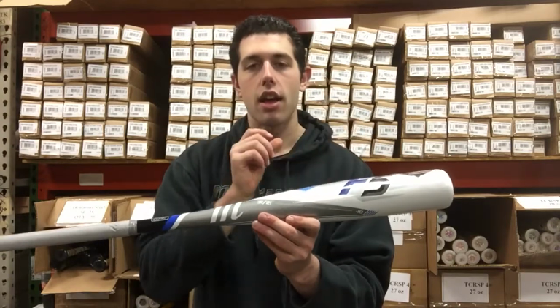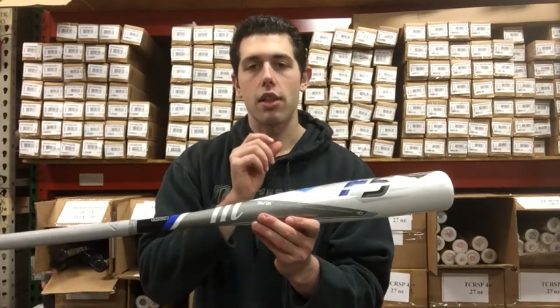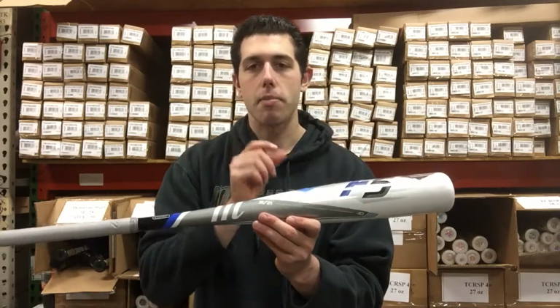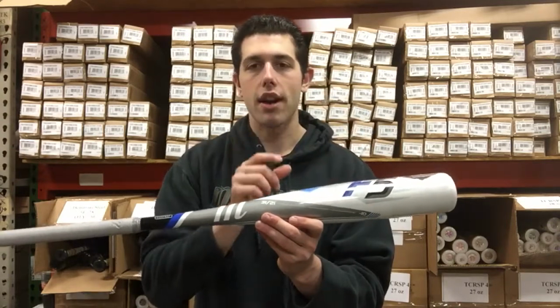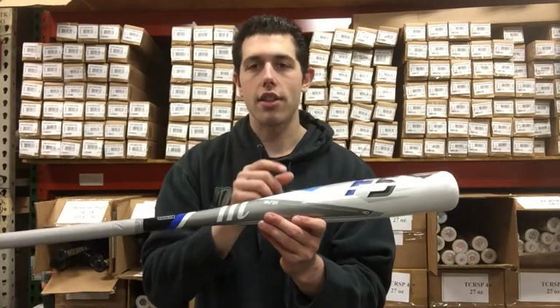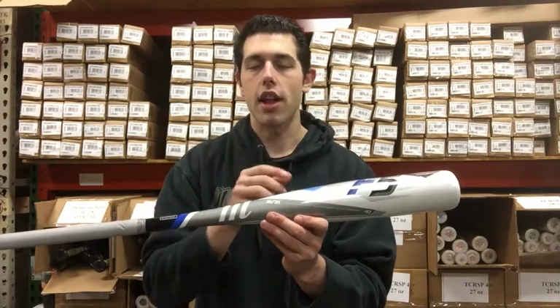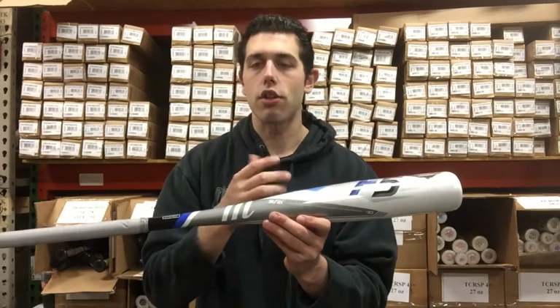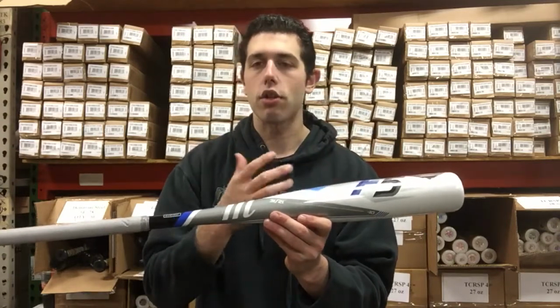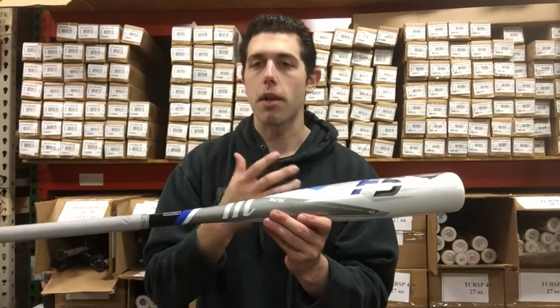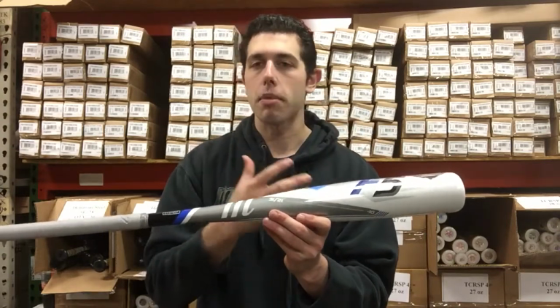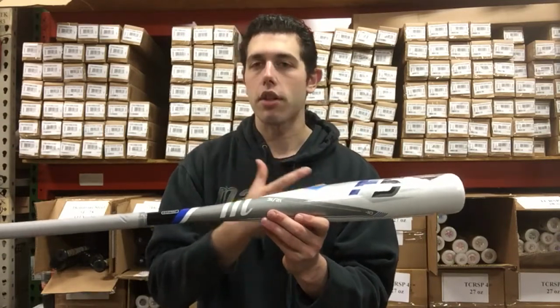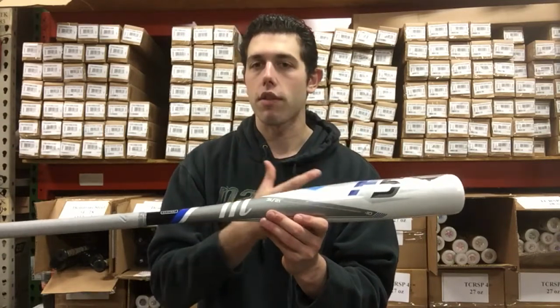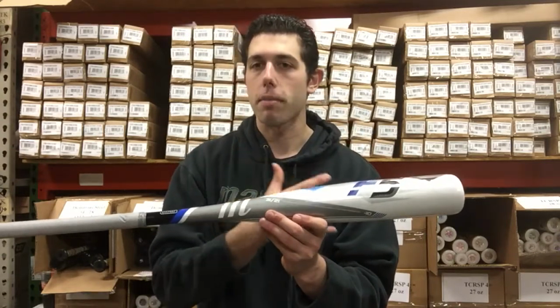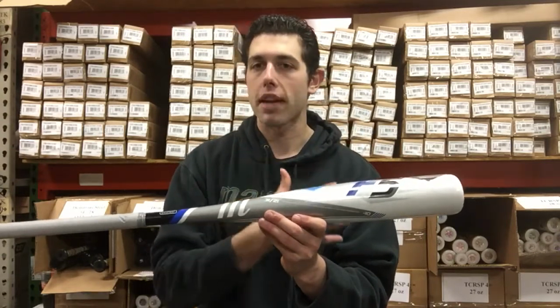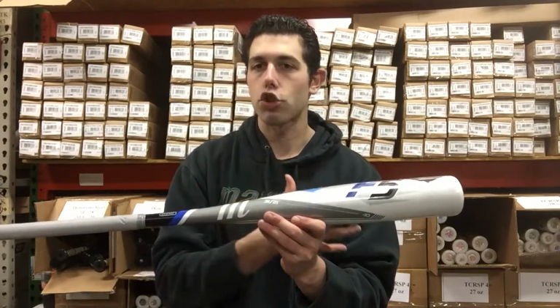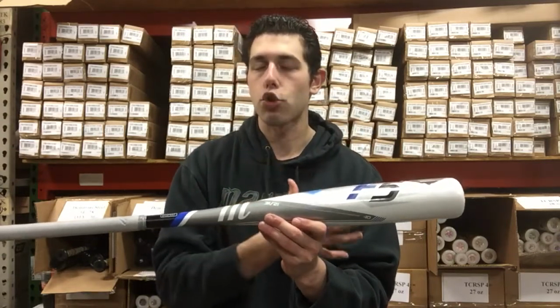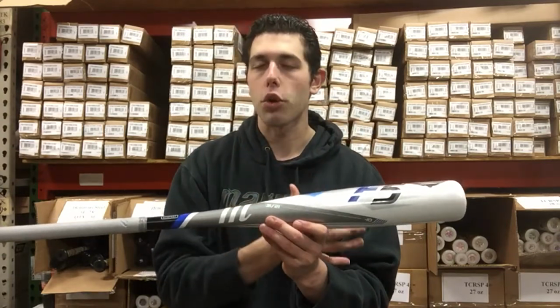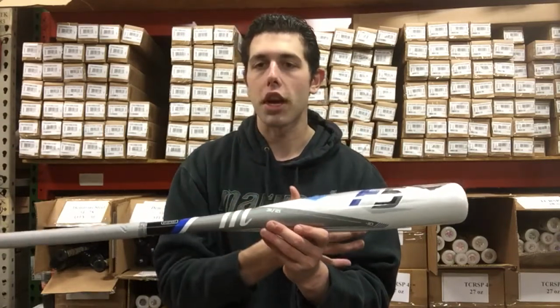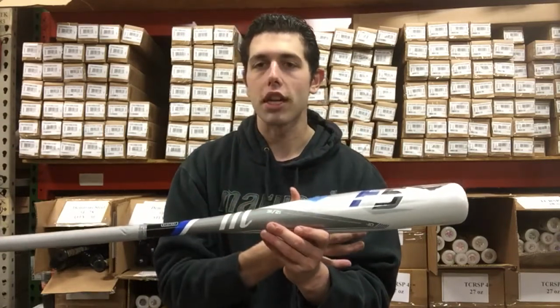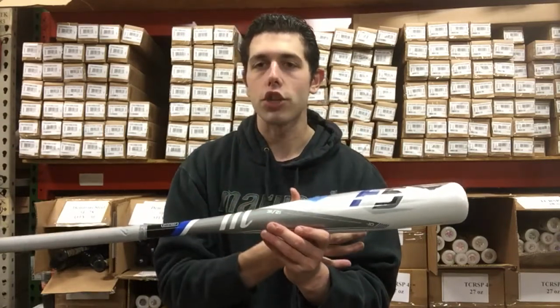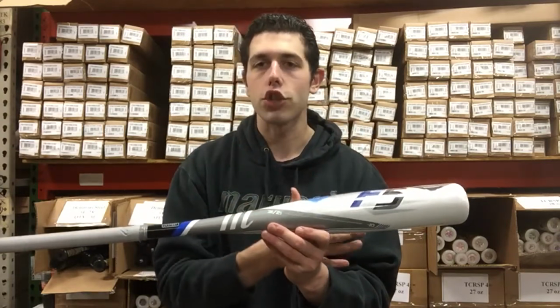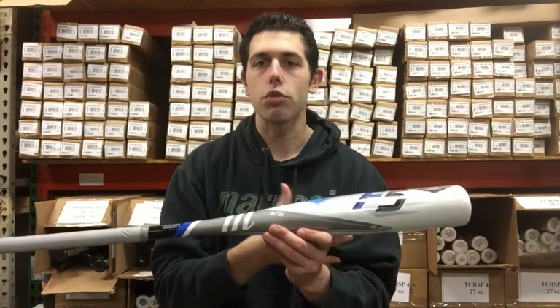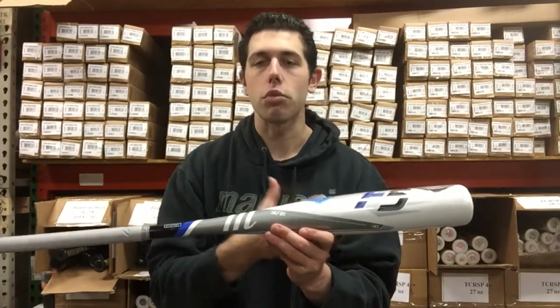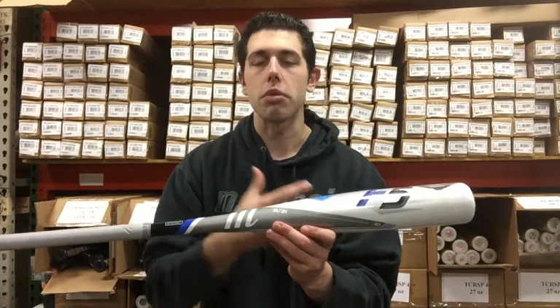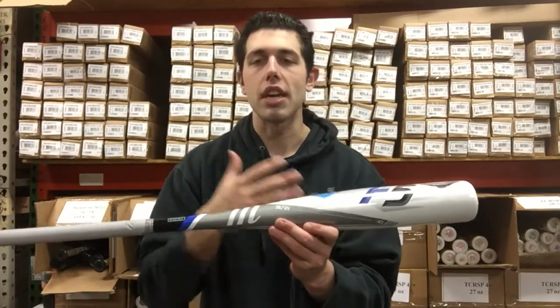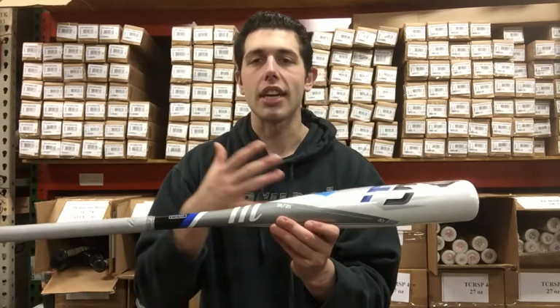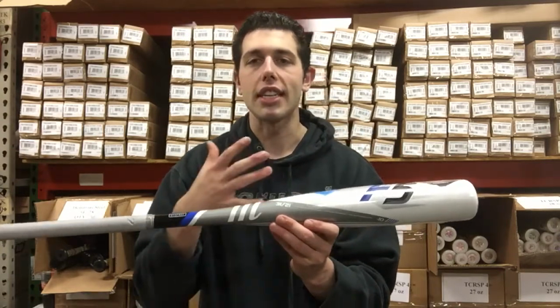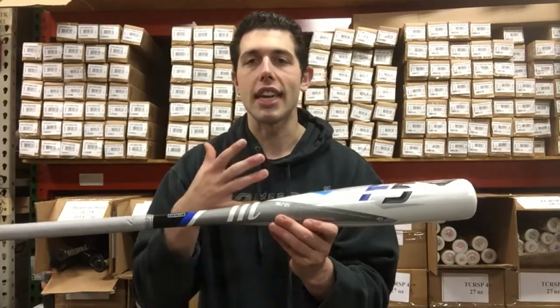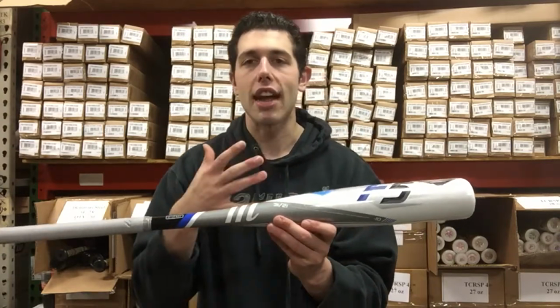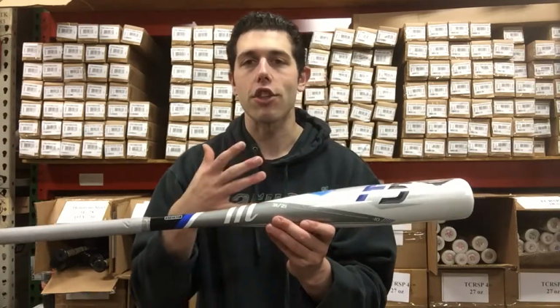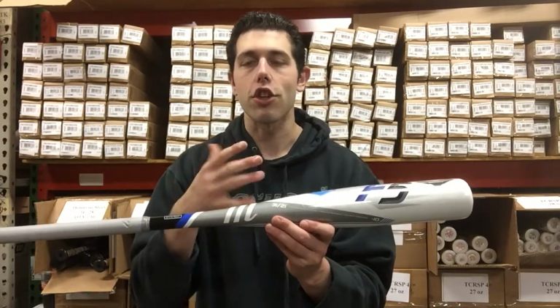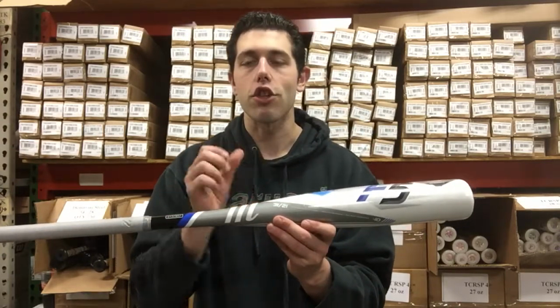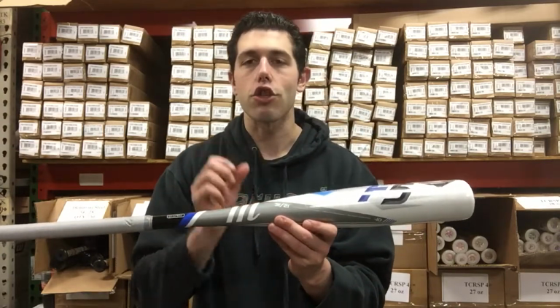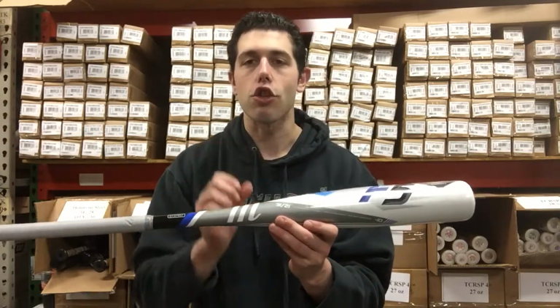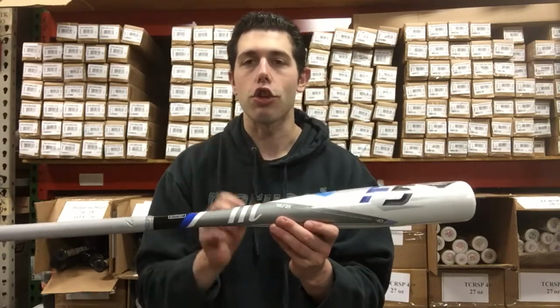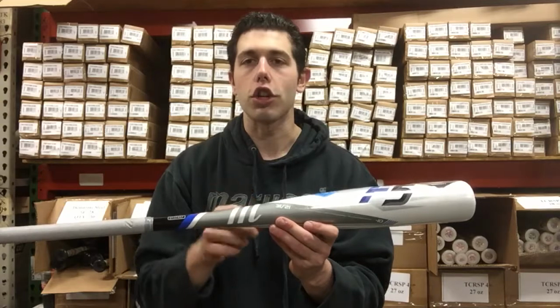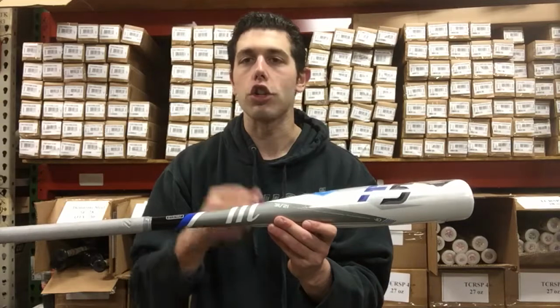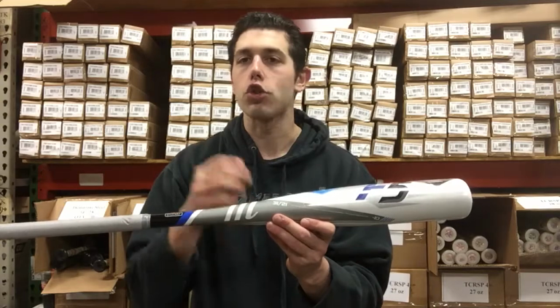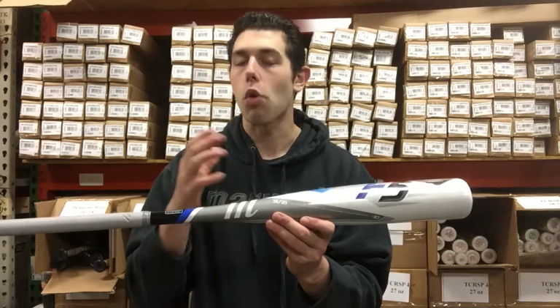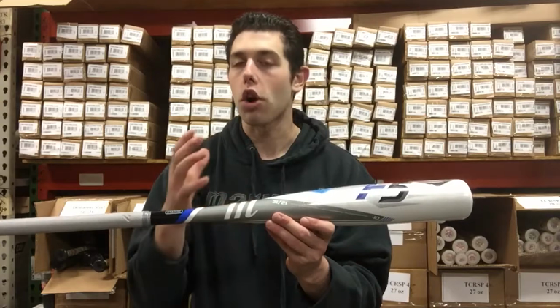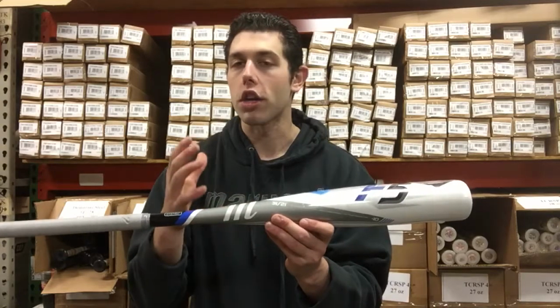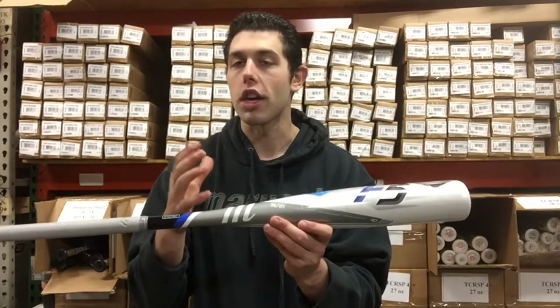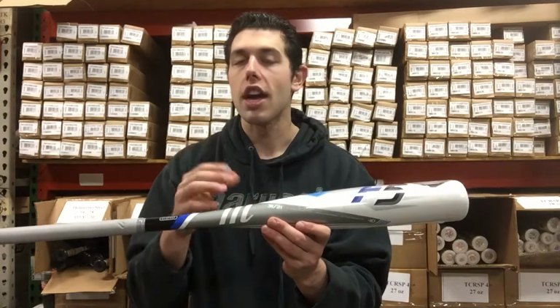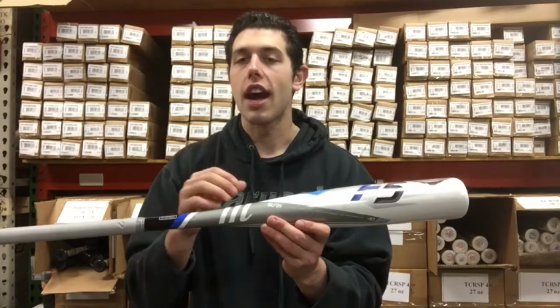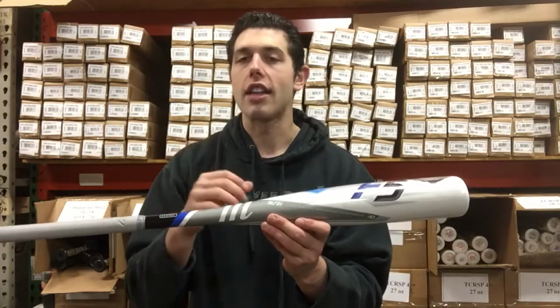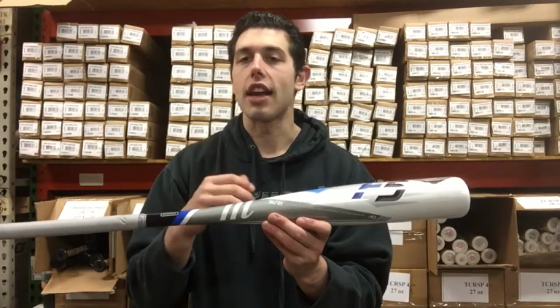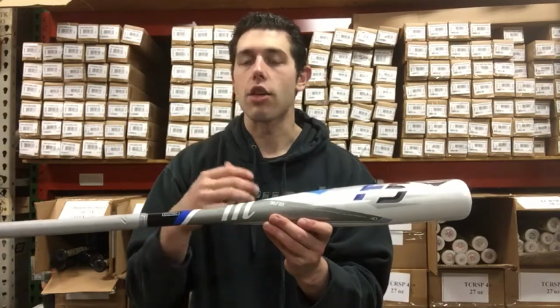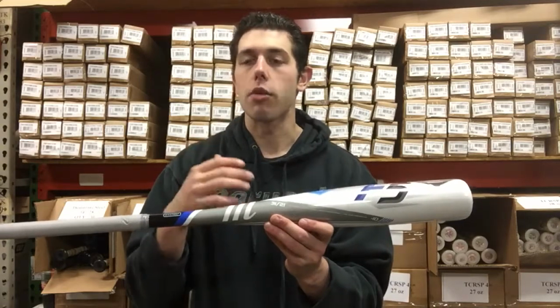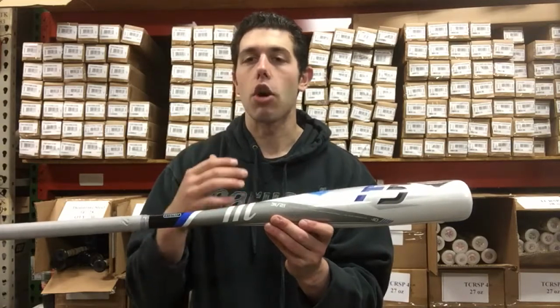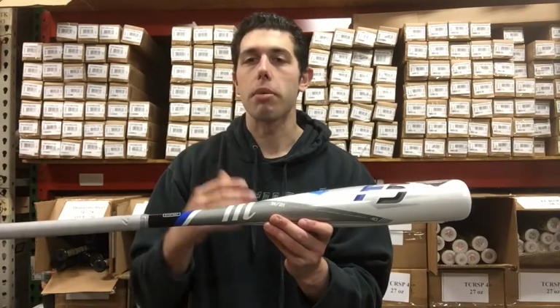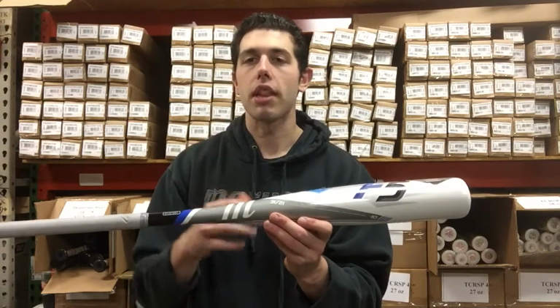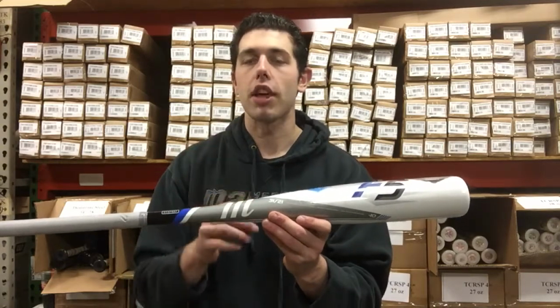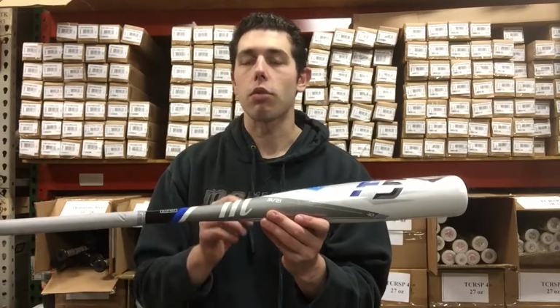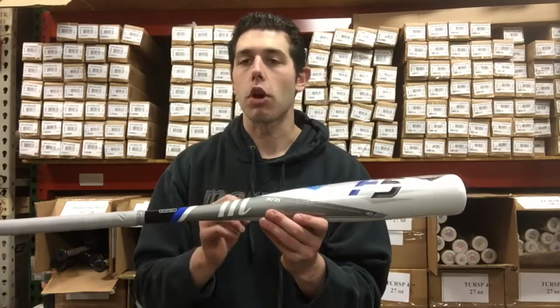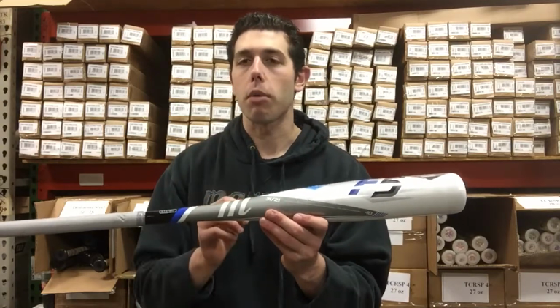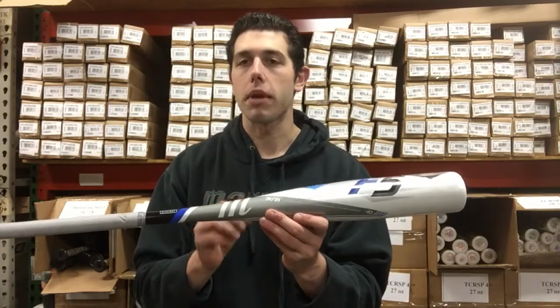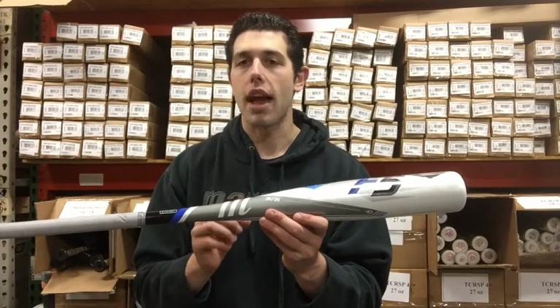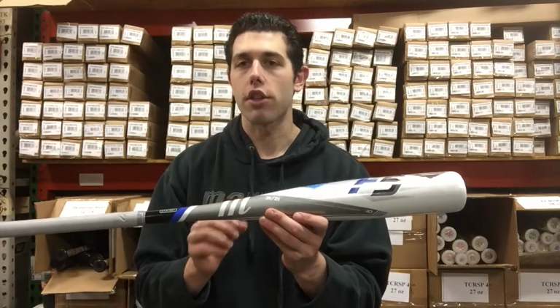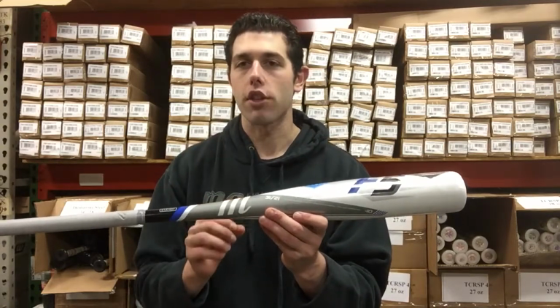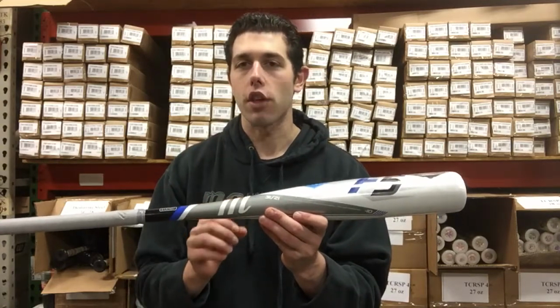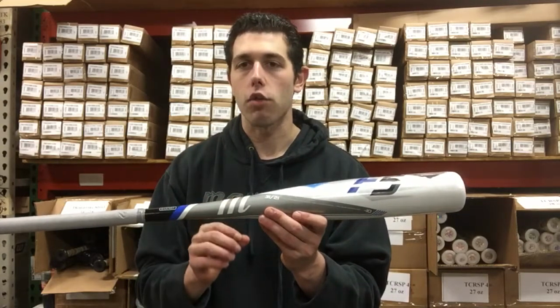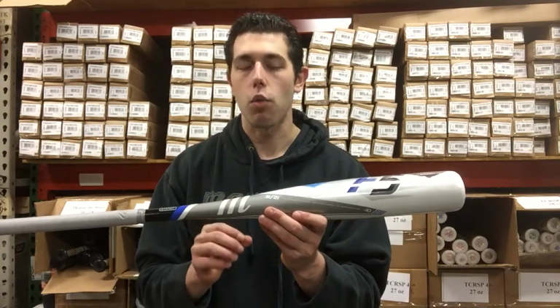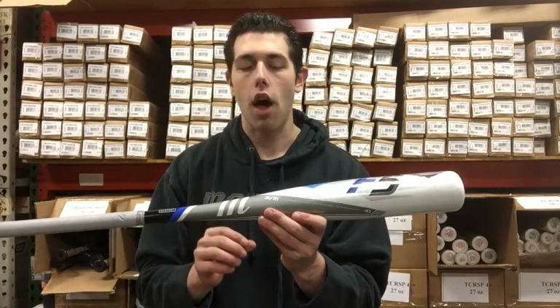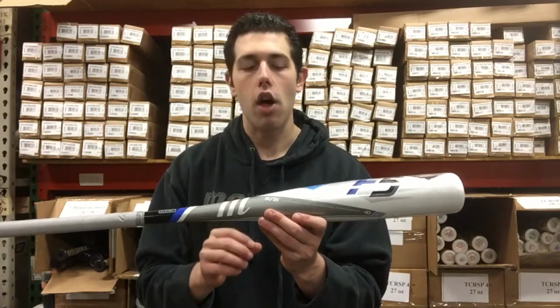It's minus 10, so that means if the bat is 29 inches it will be 19 ounces, 30 inches will be 20 ounces, and as we go up in length, we go up in ounces as well.